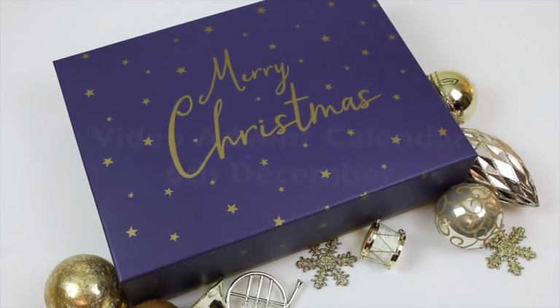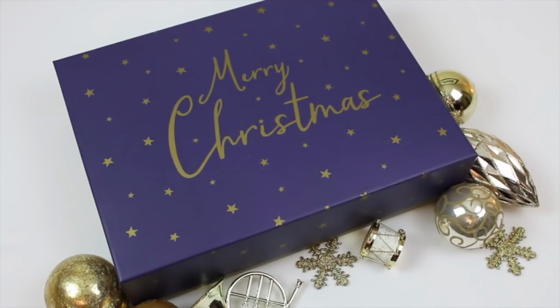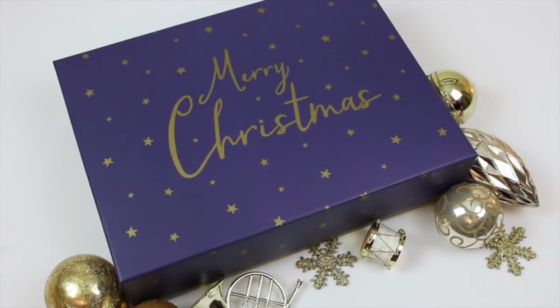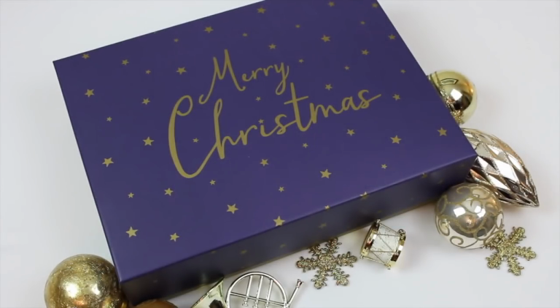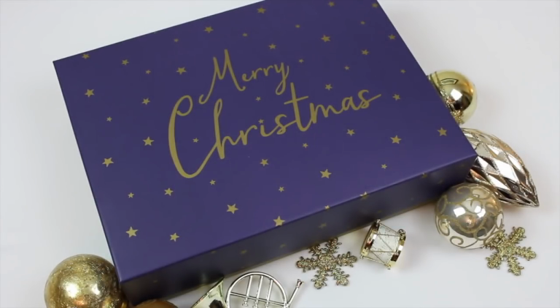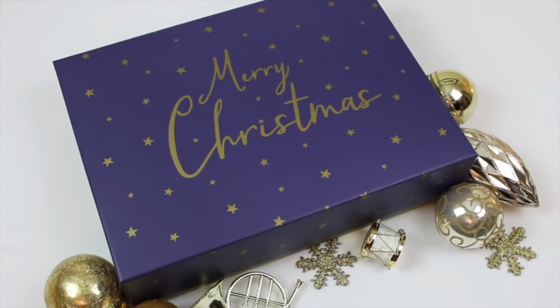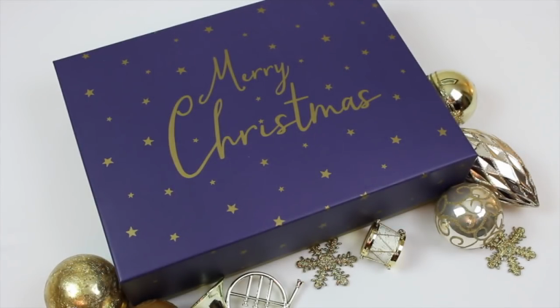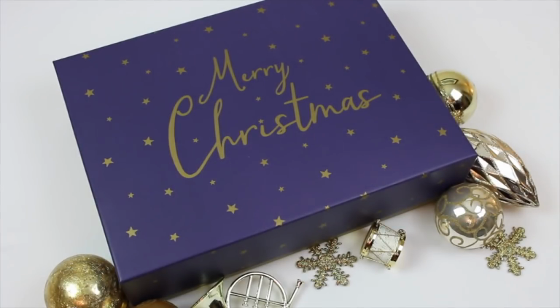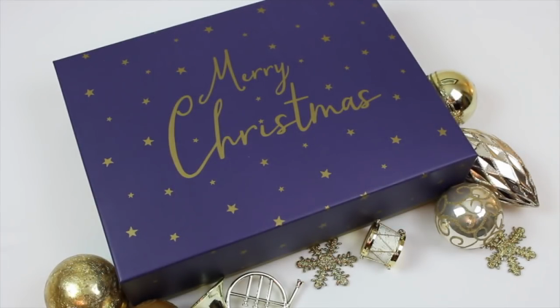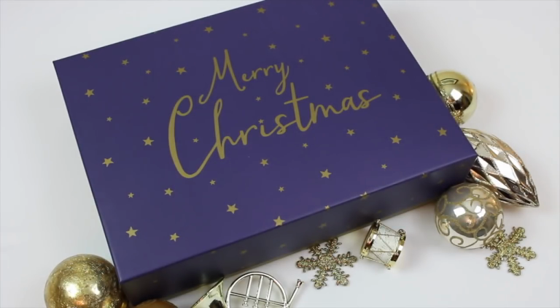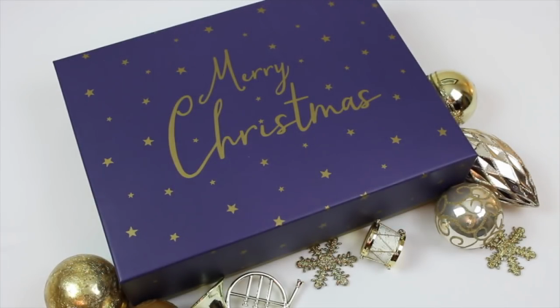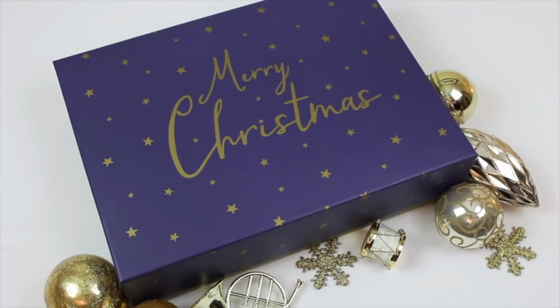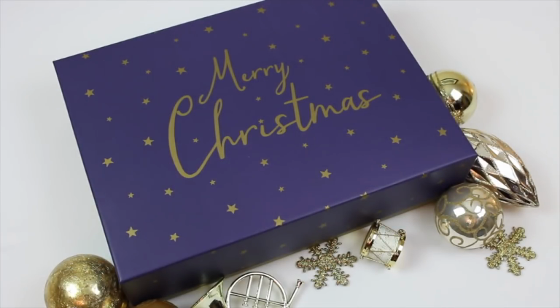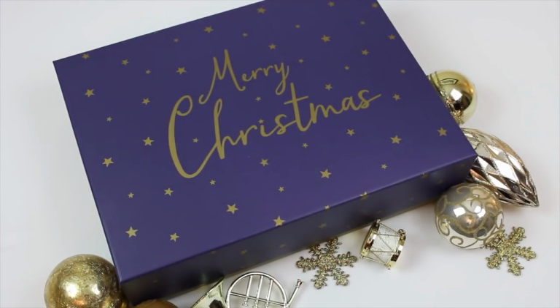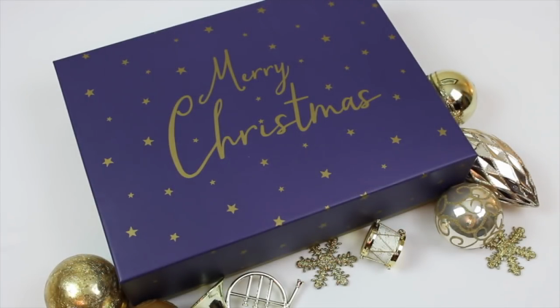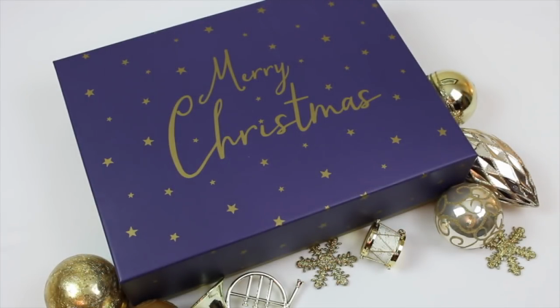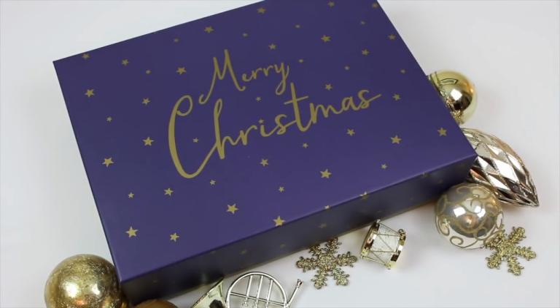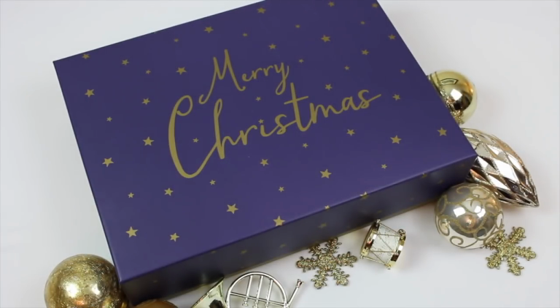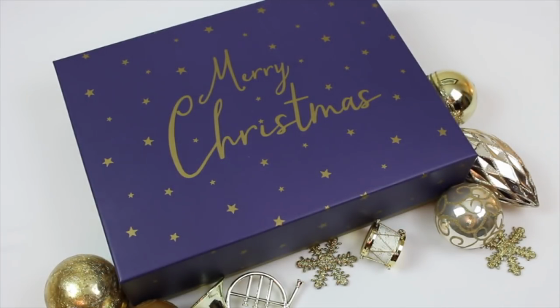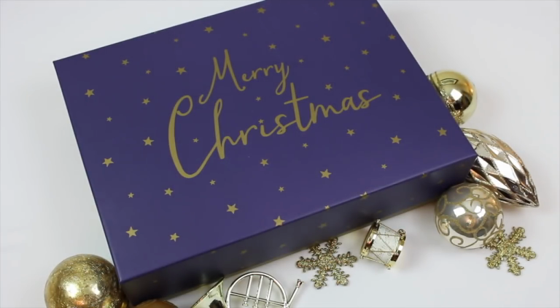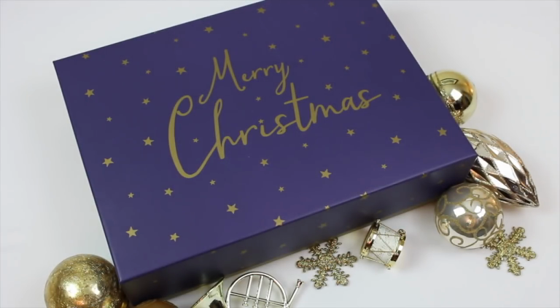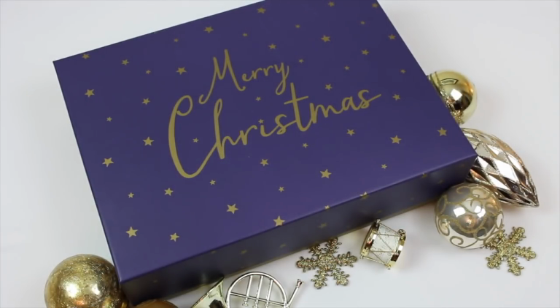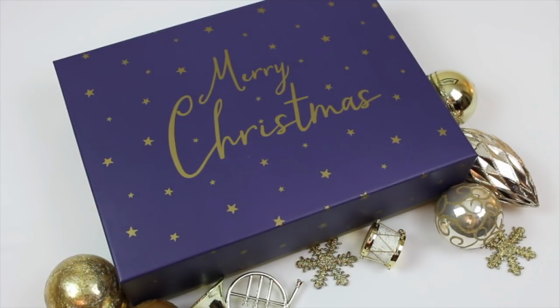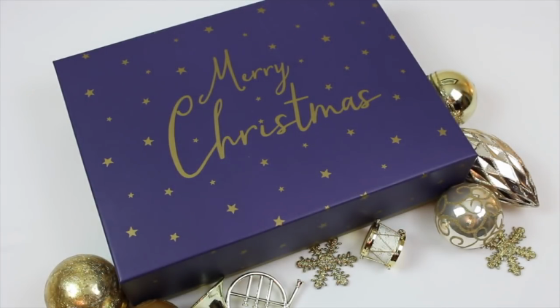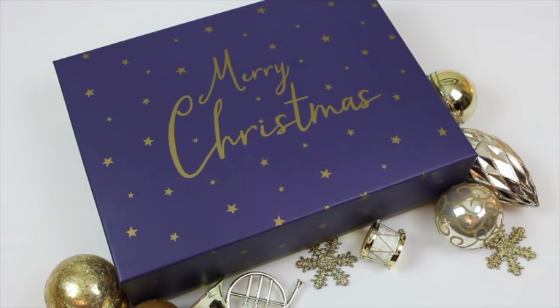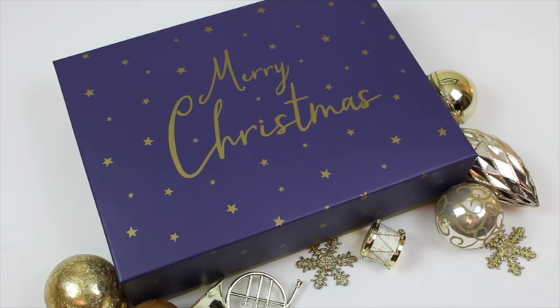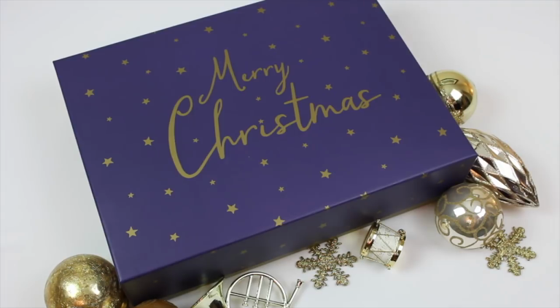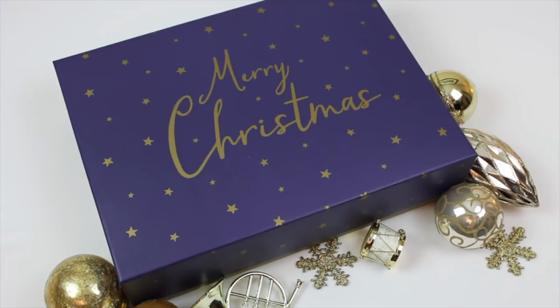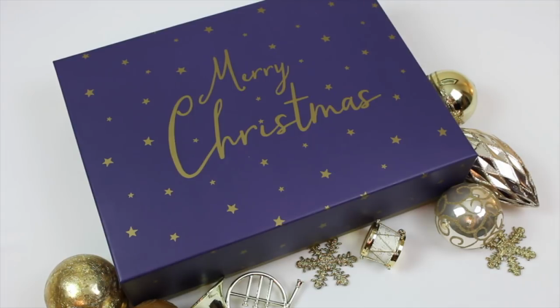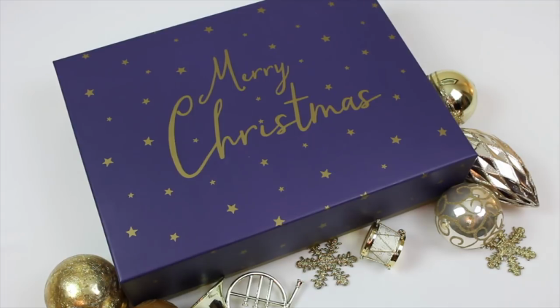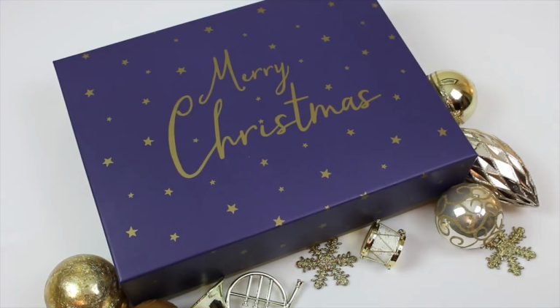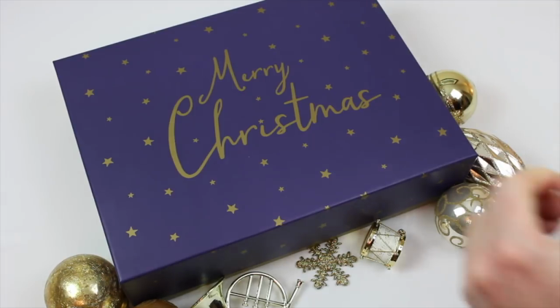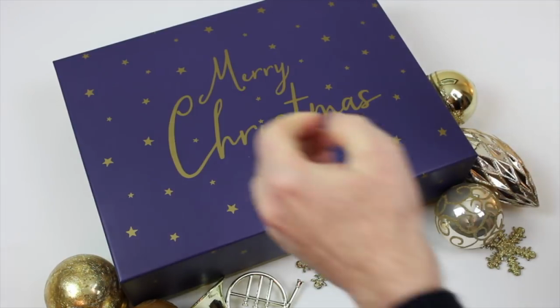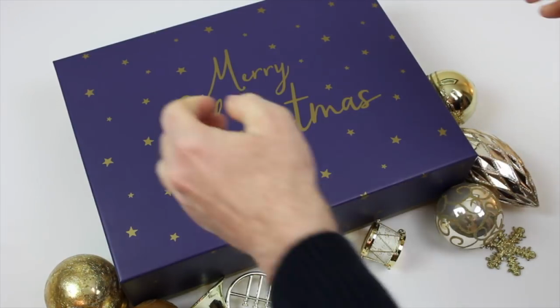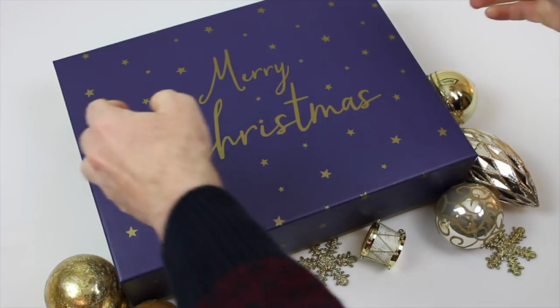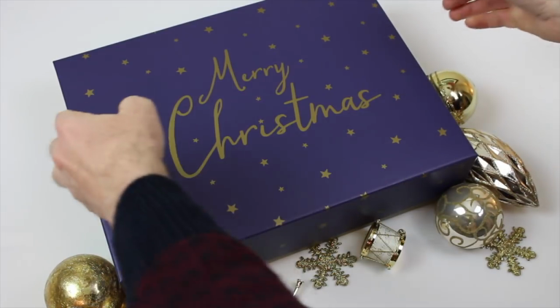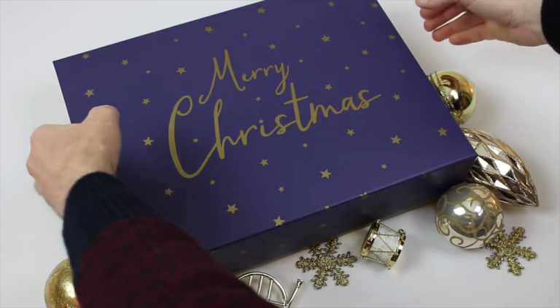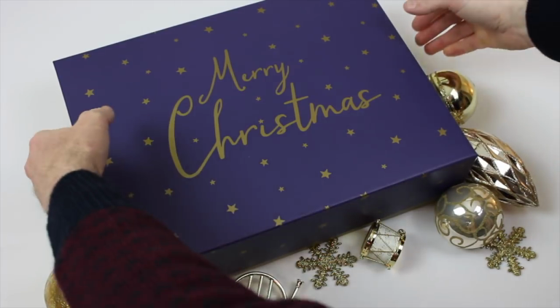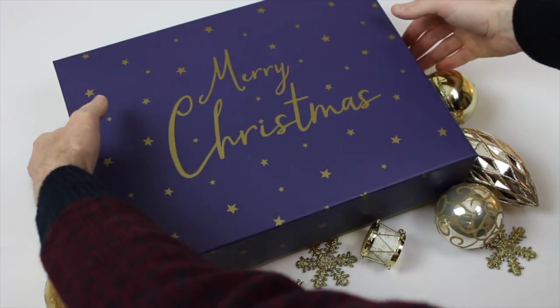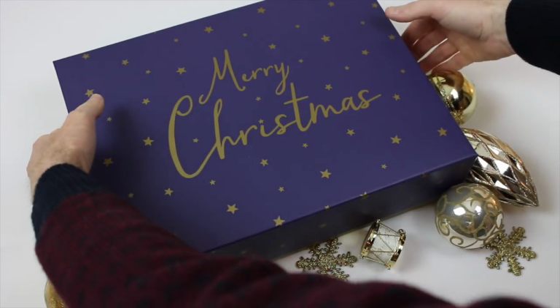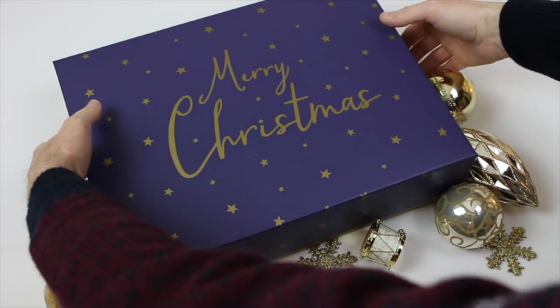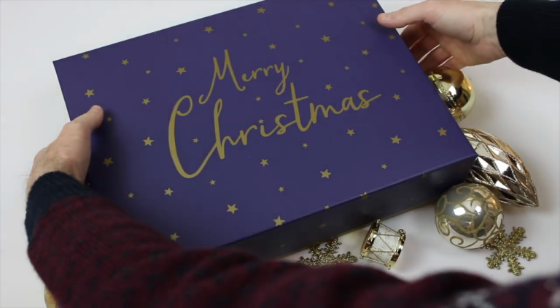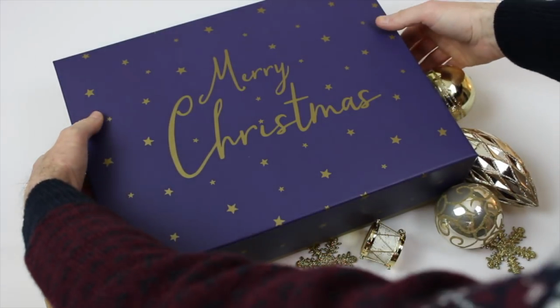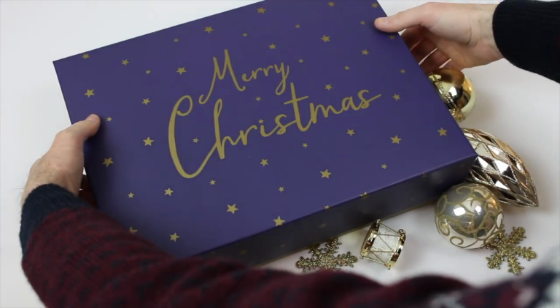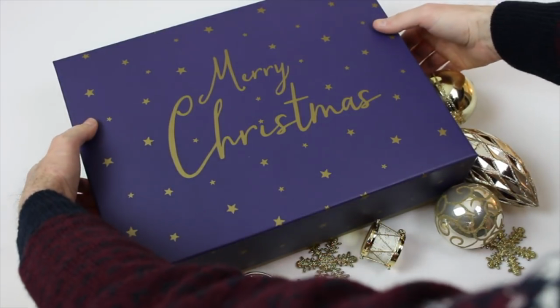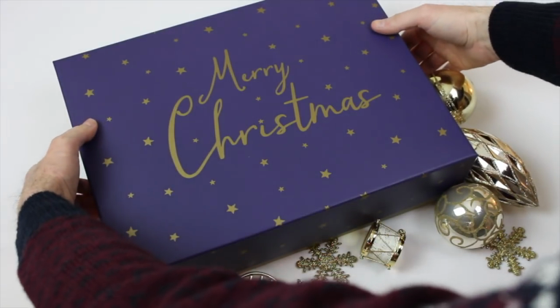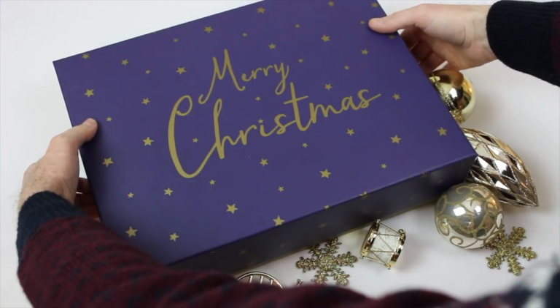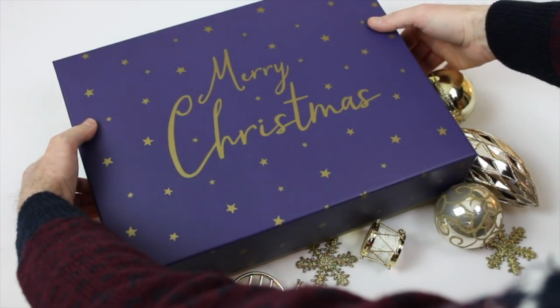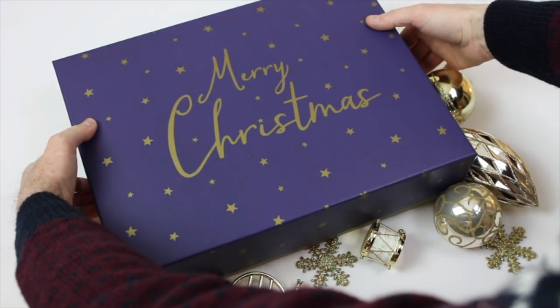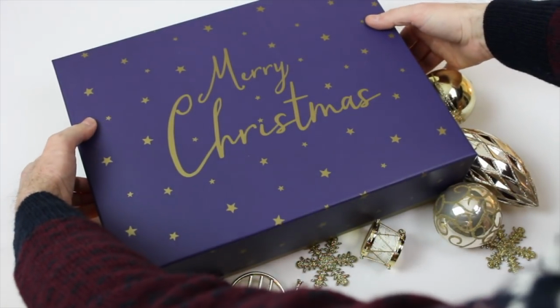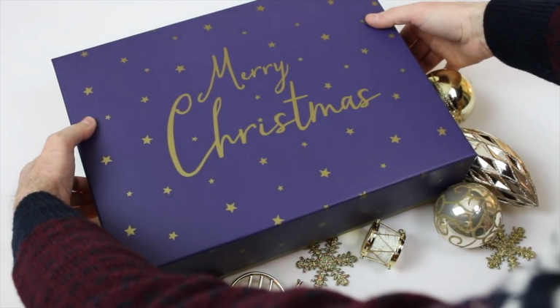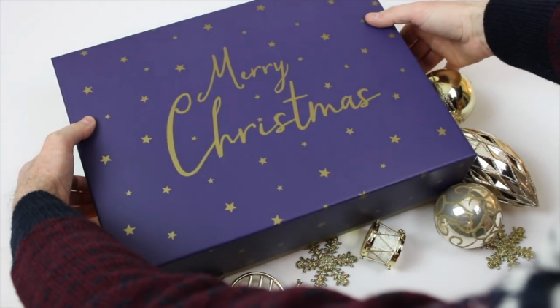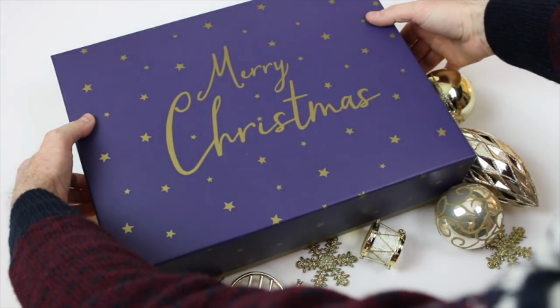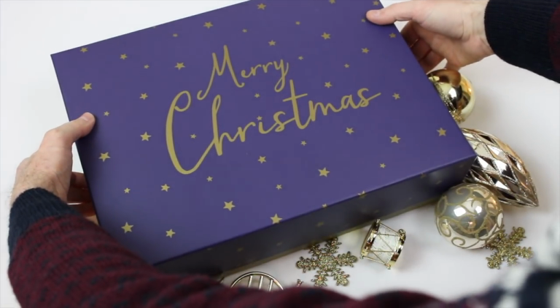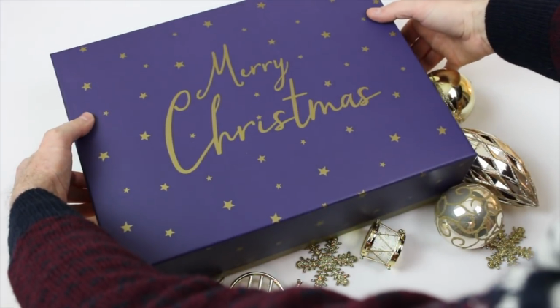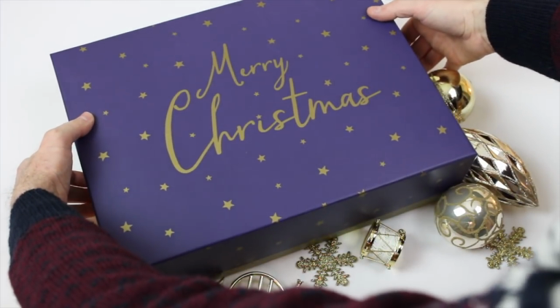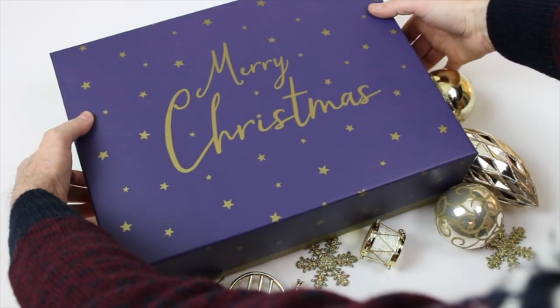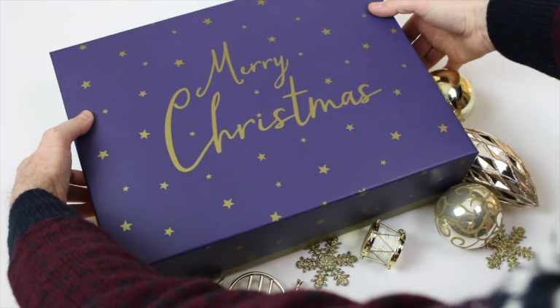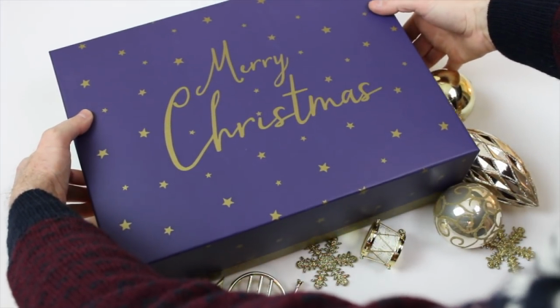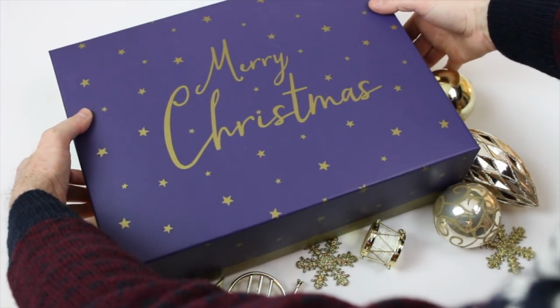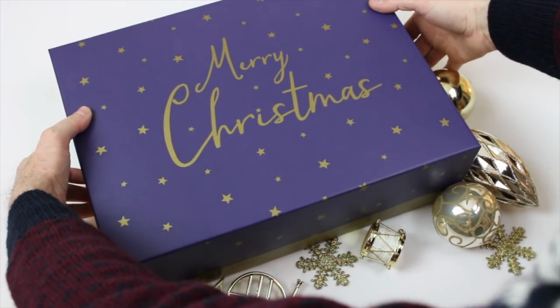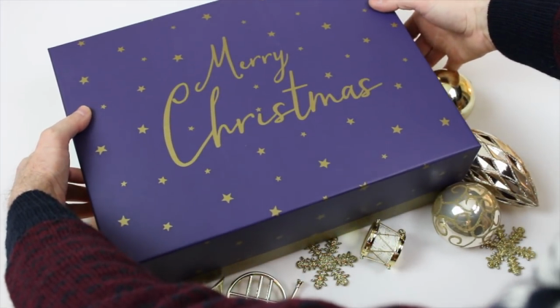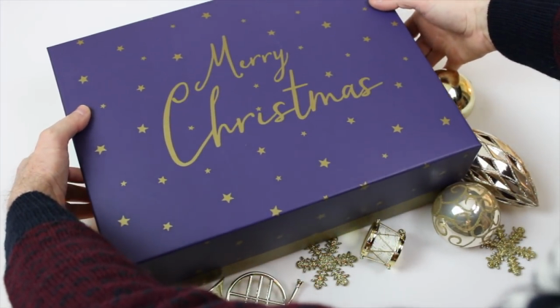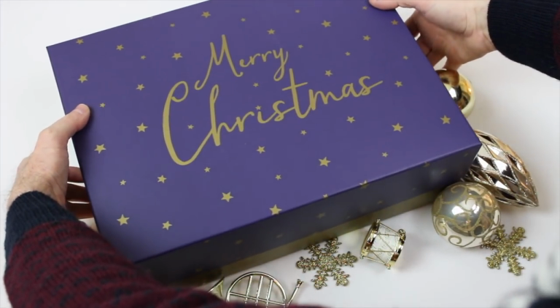Hello everyone. It's day six of my Advent series. Let's have a look at what's in today's Advent box.